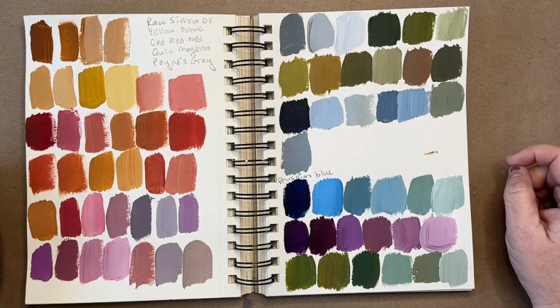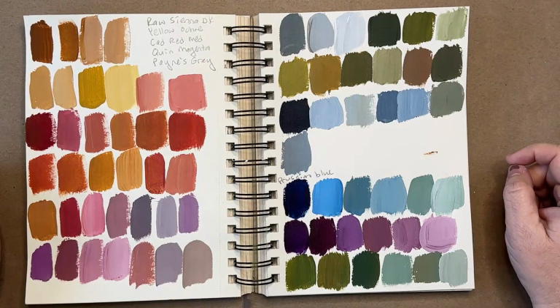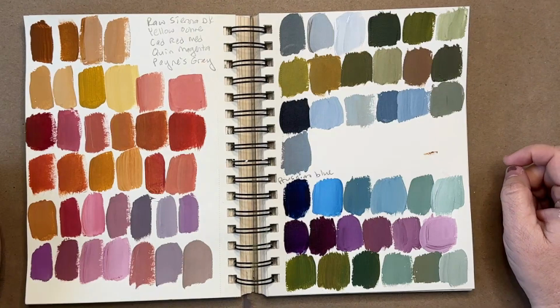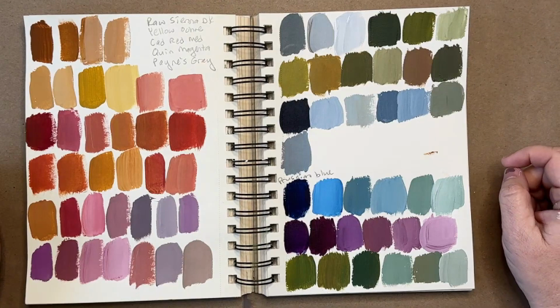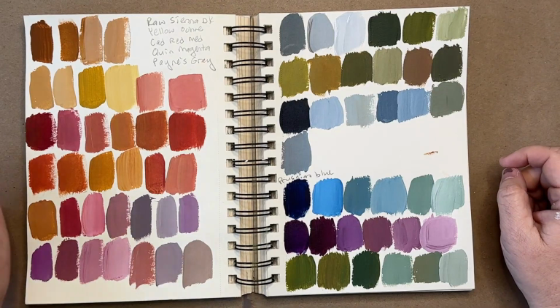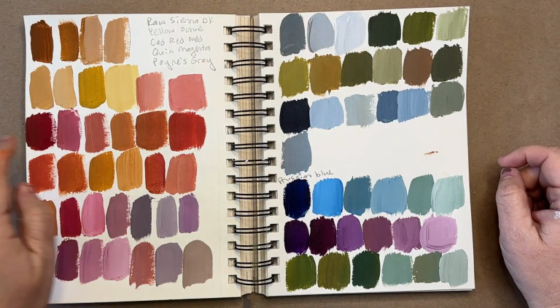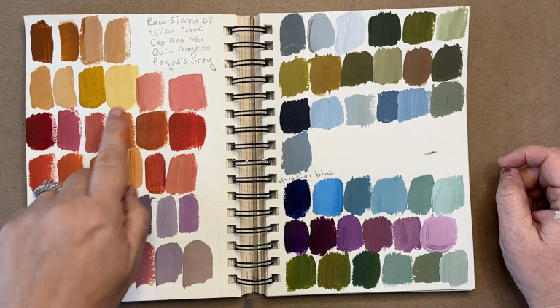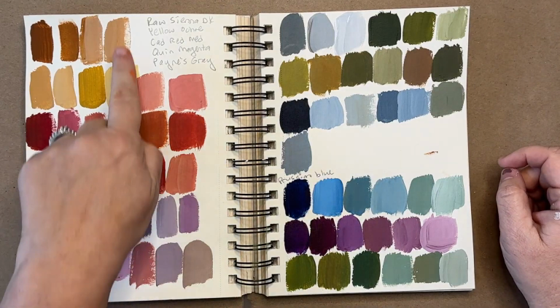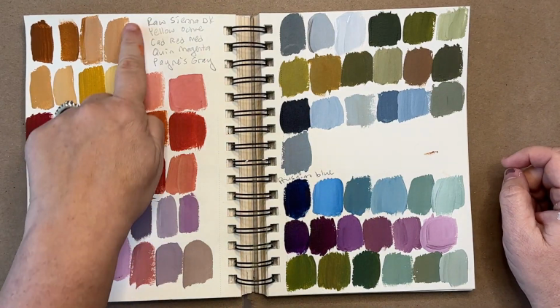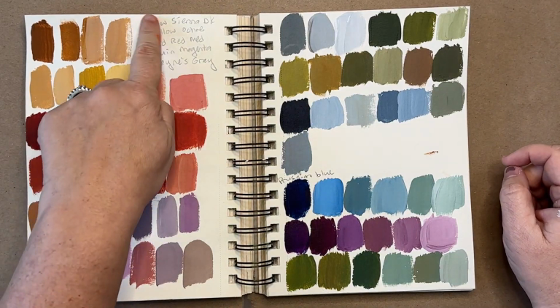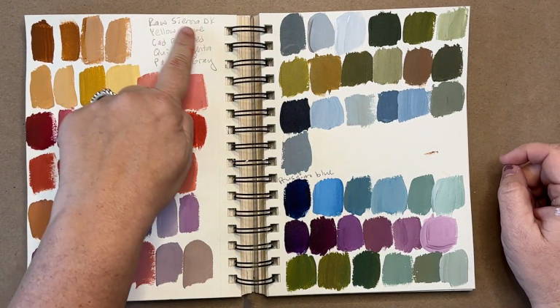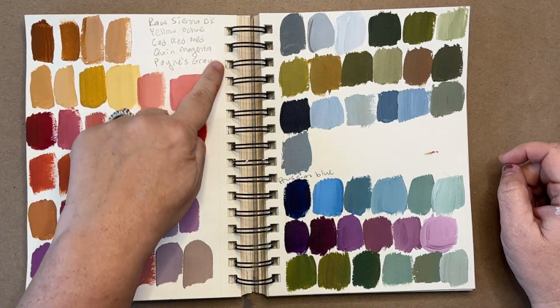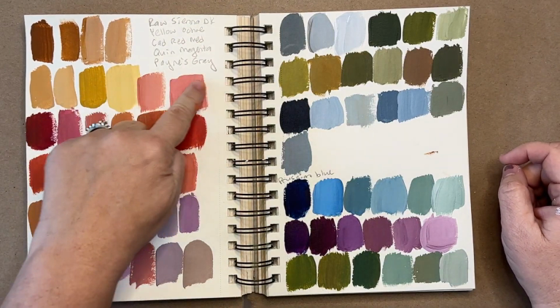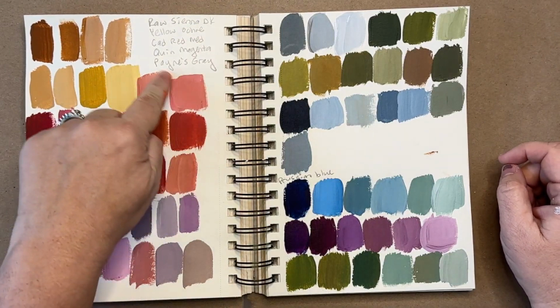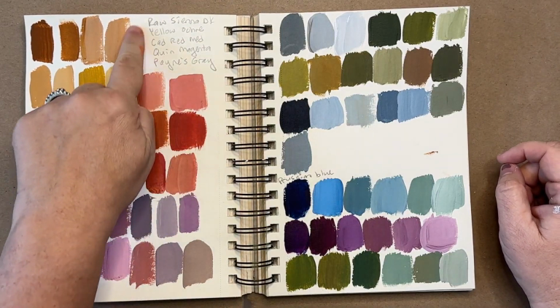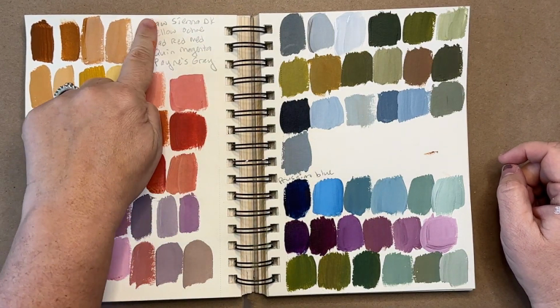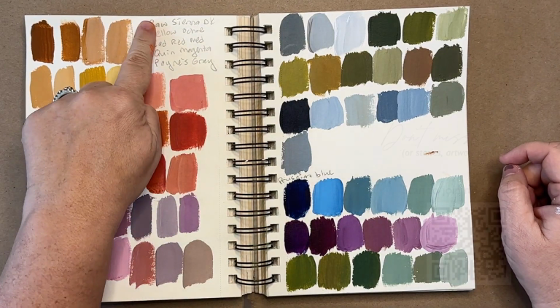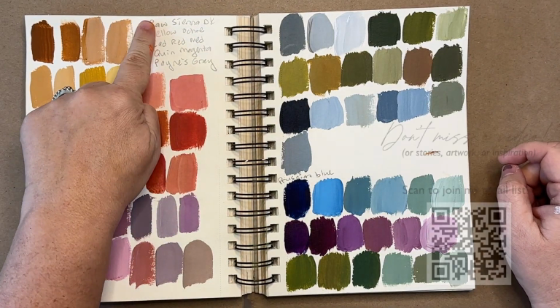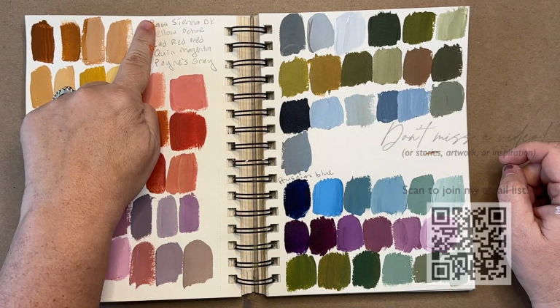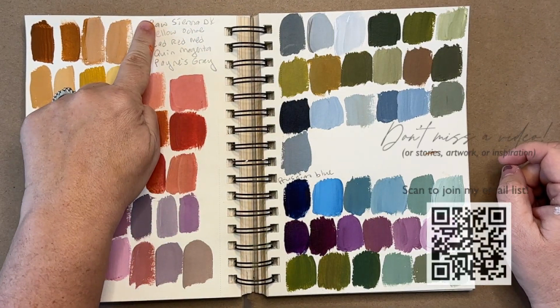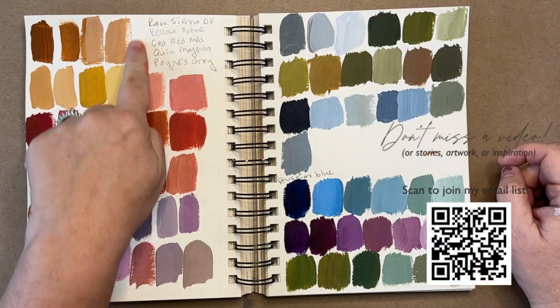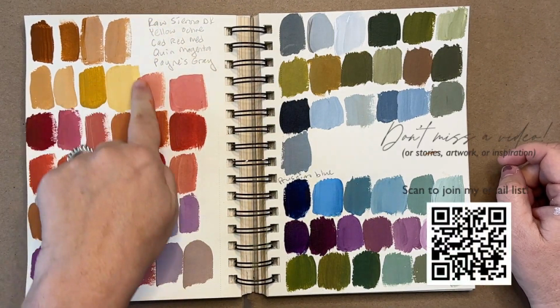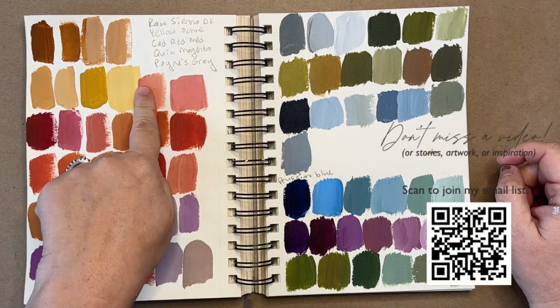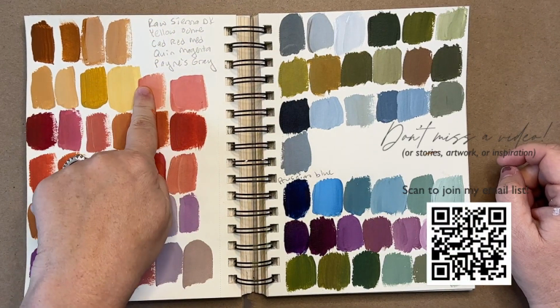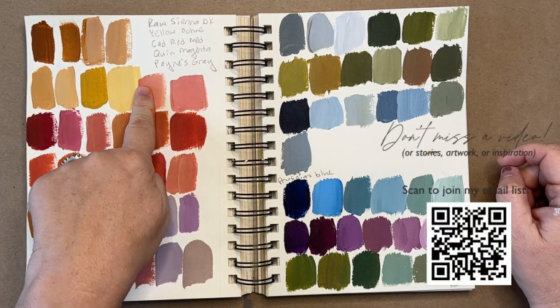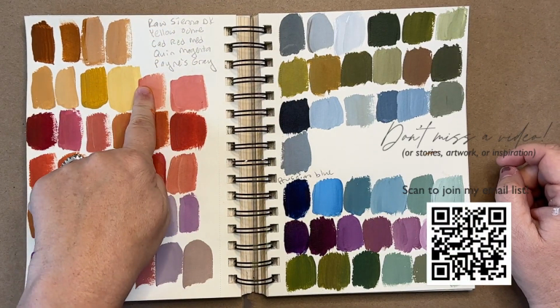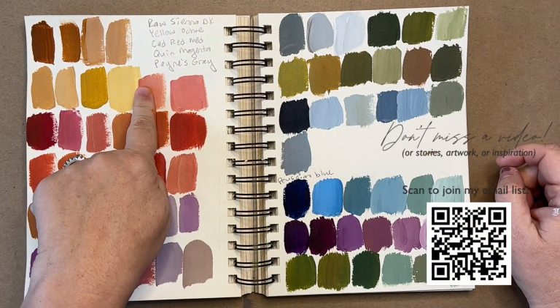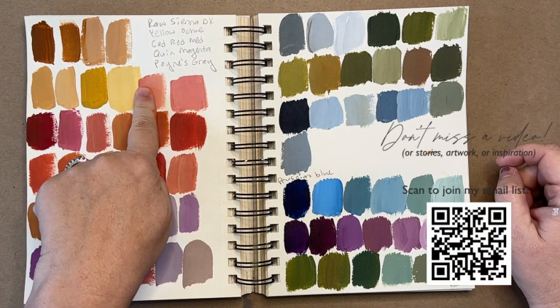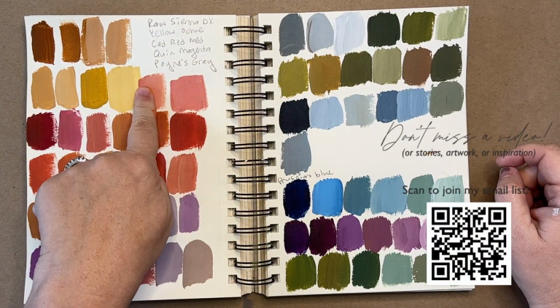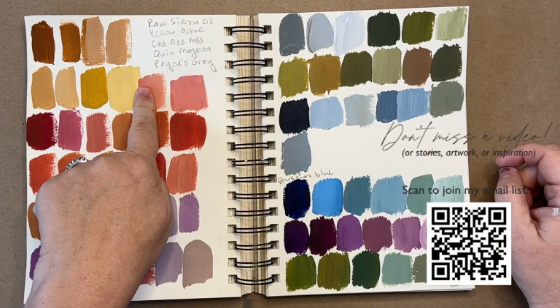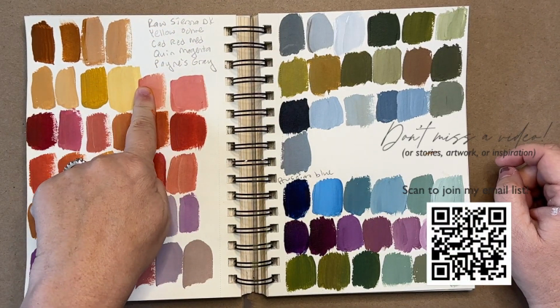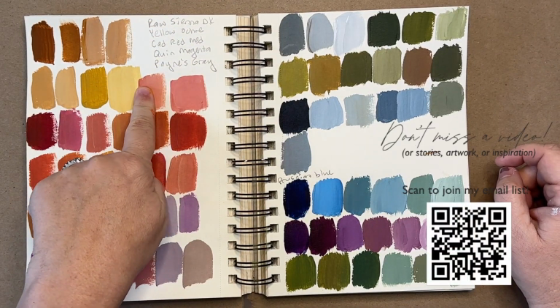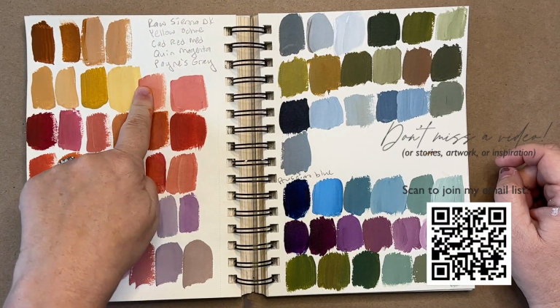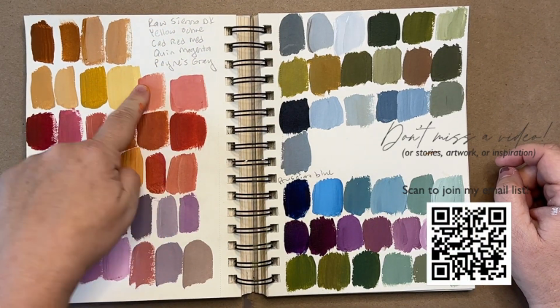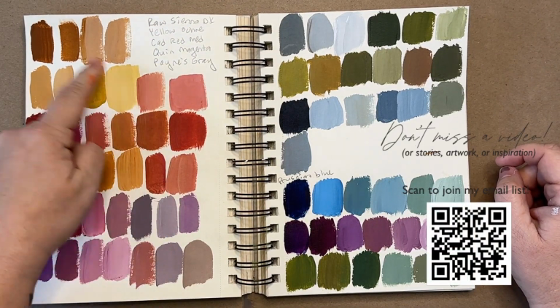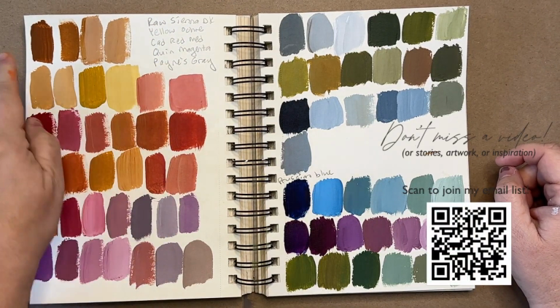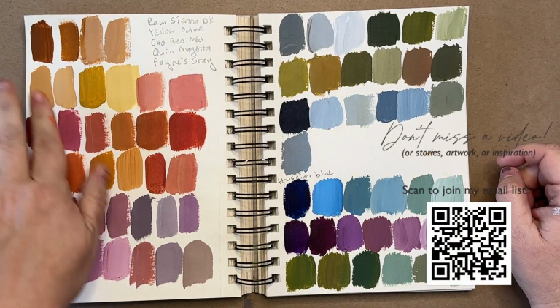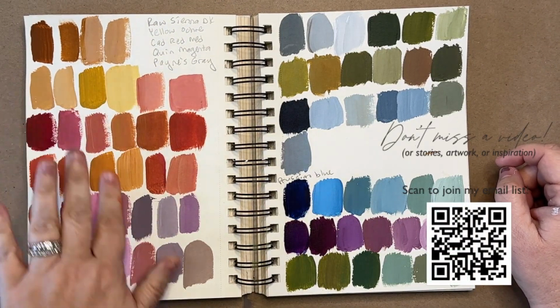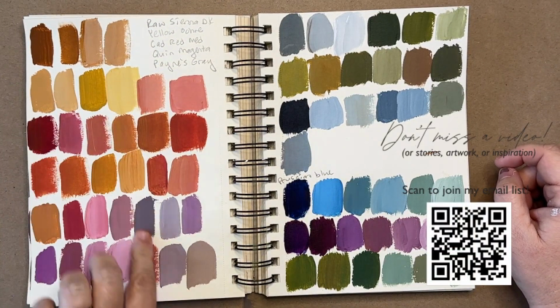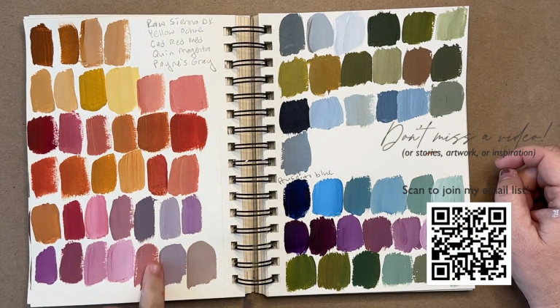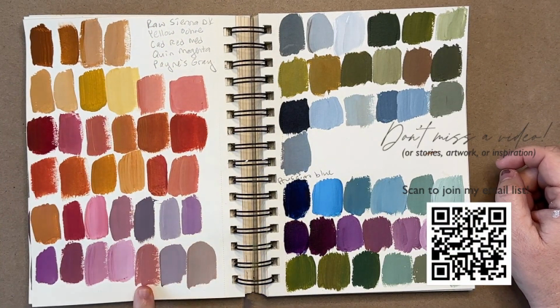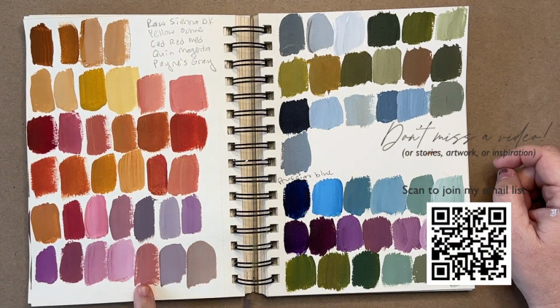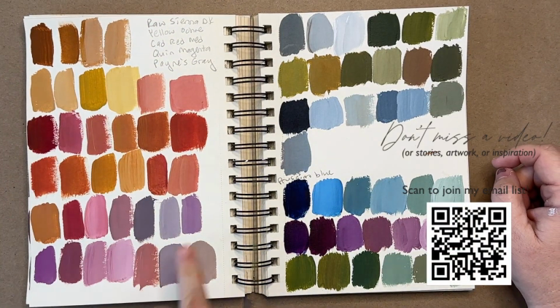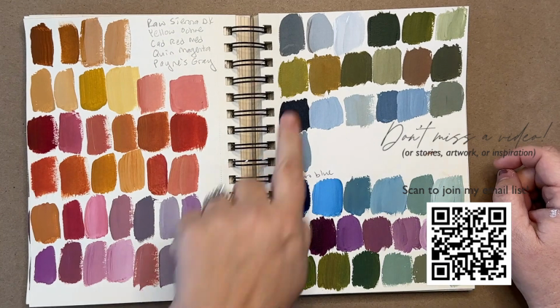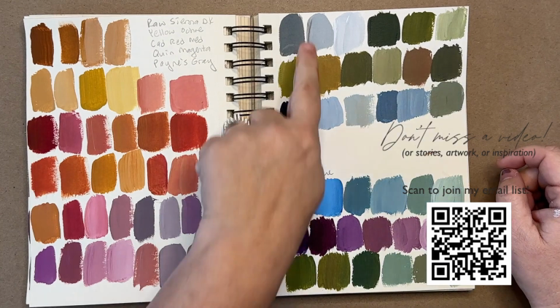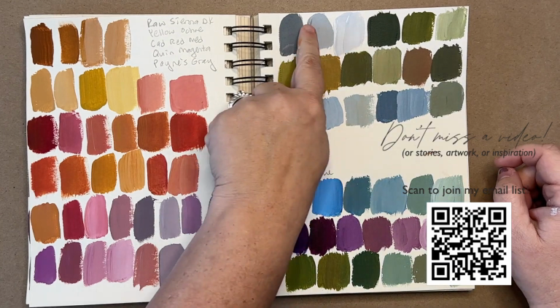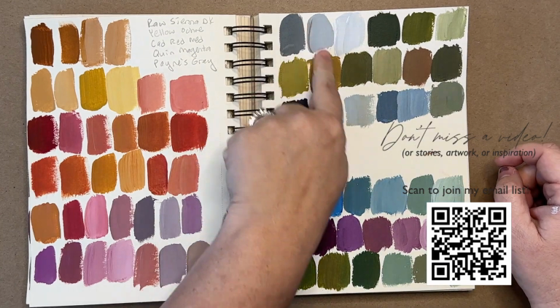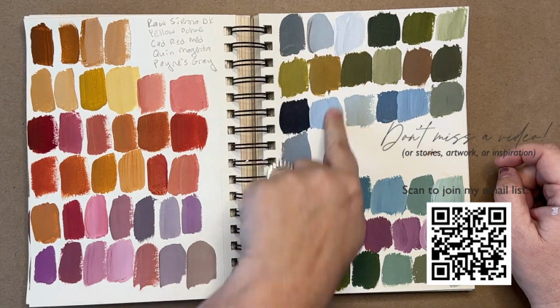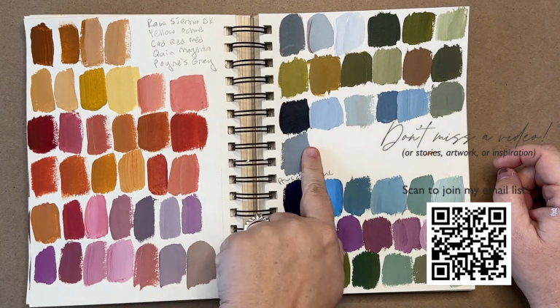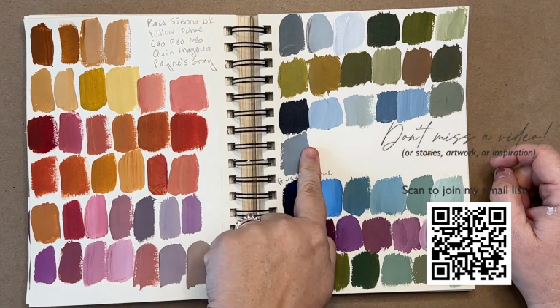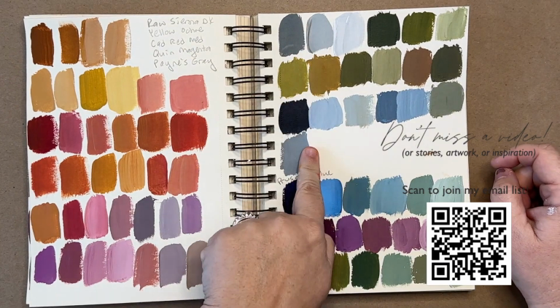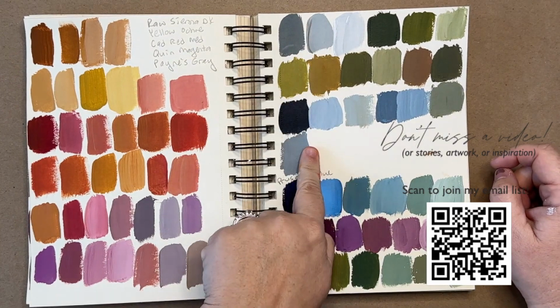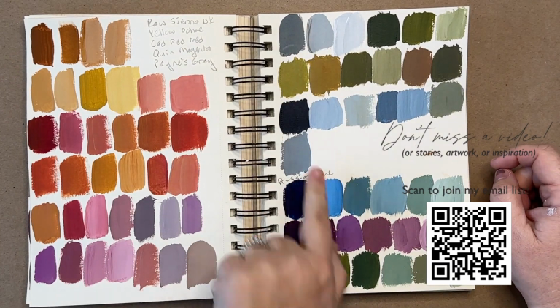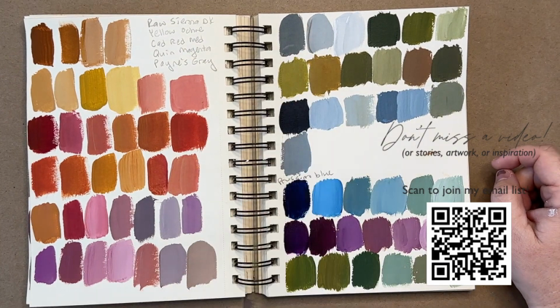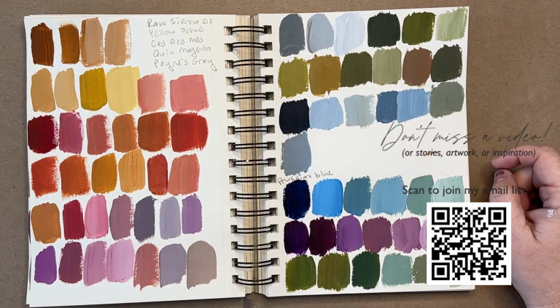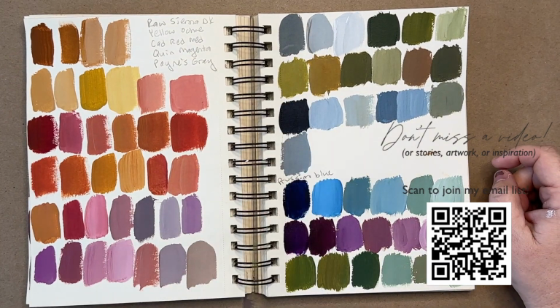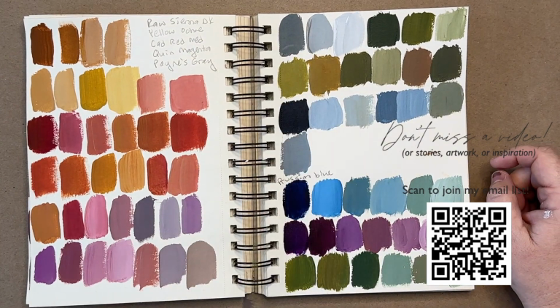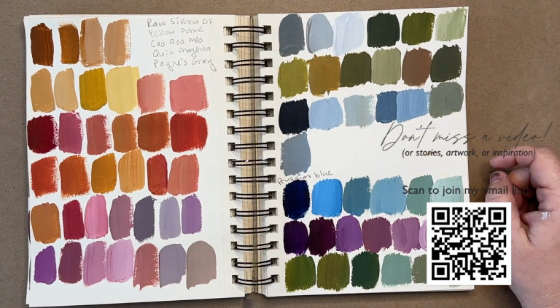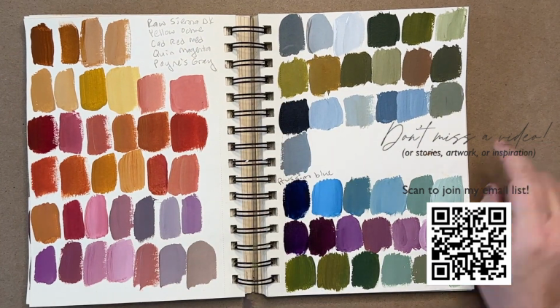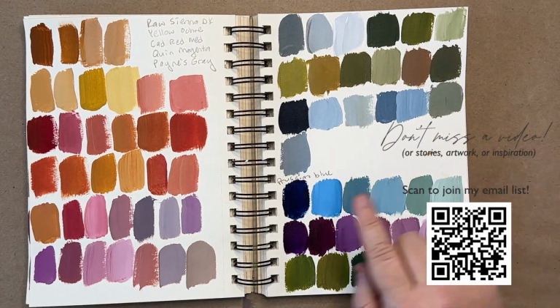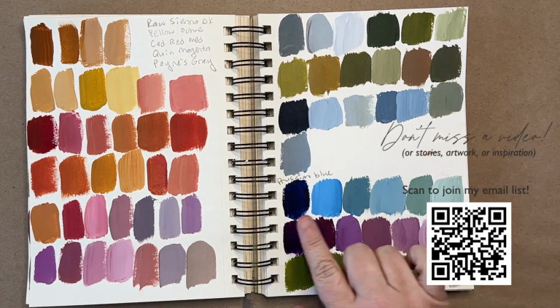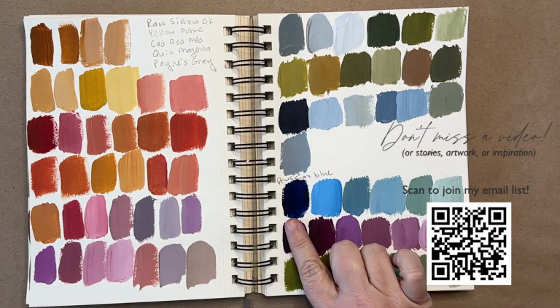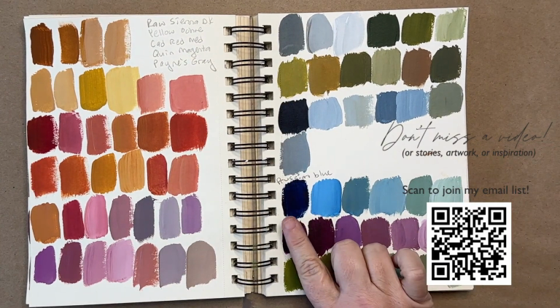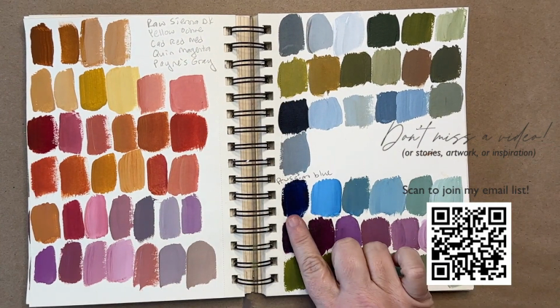New videos are coming out every Tuesday, so make sure you click the QR code to be notified as soon as it's available.